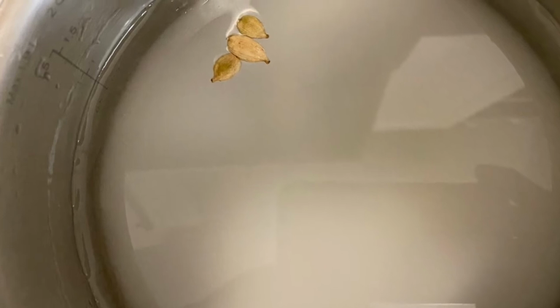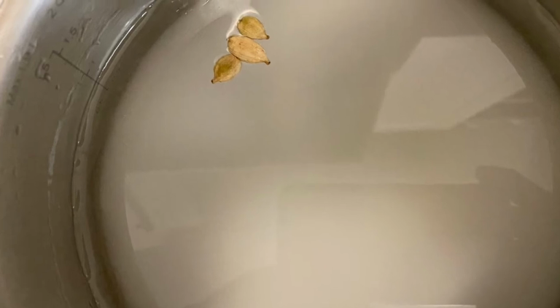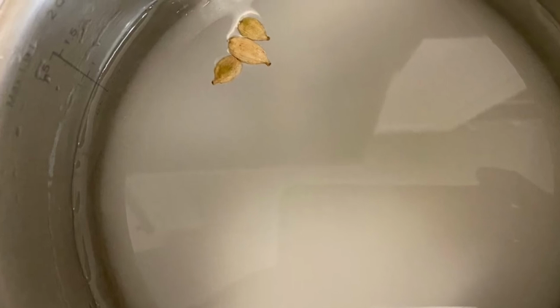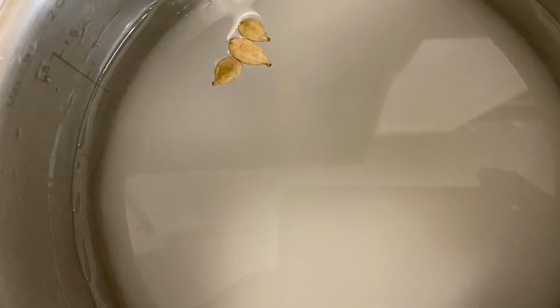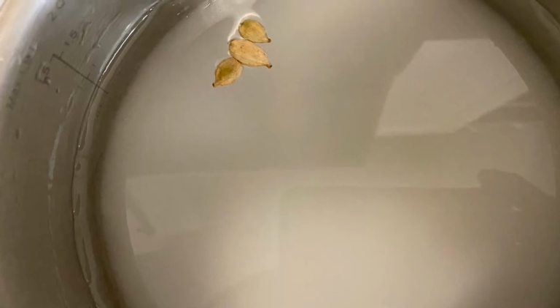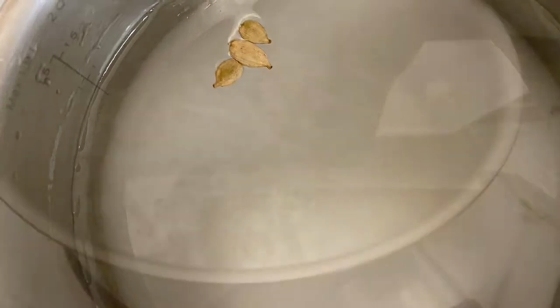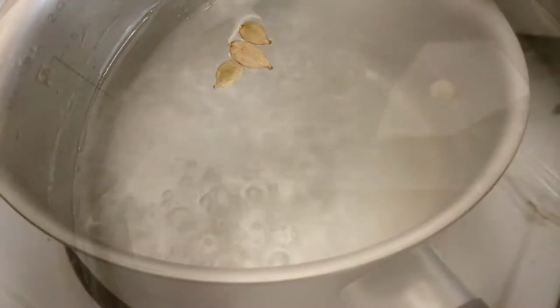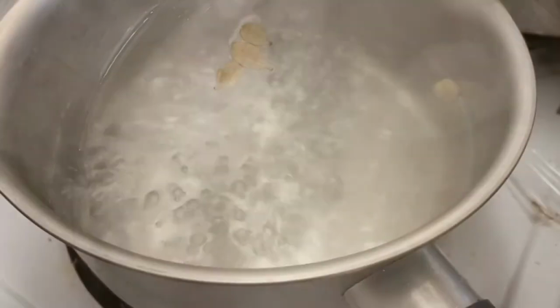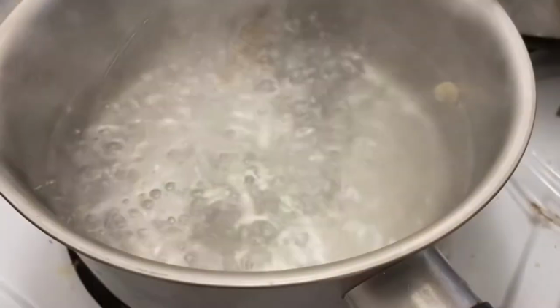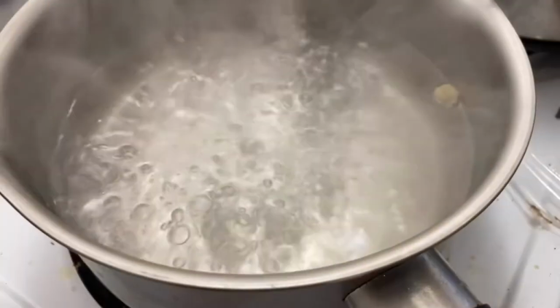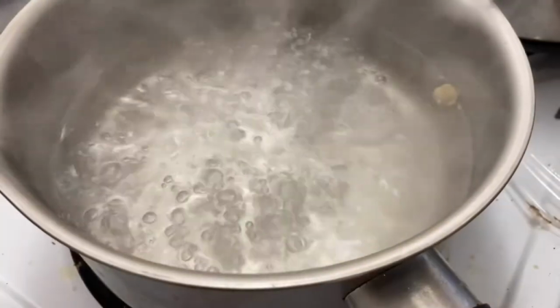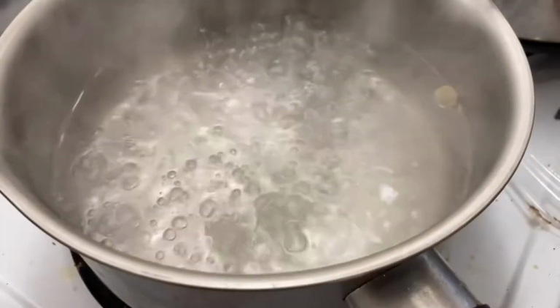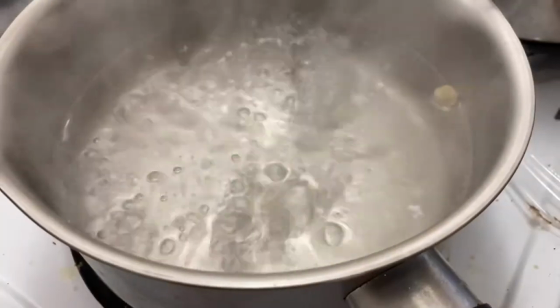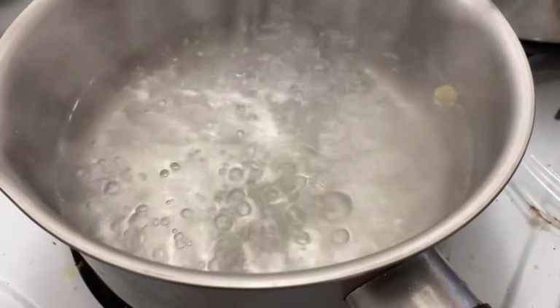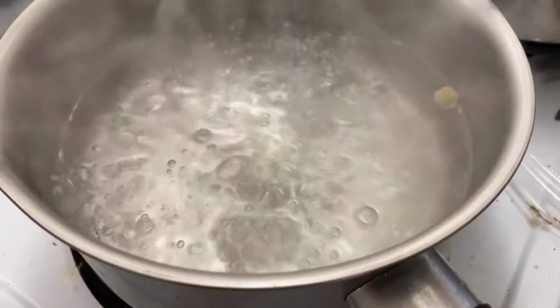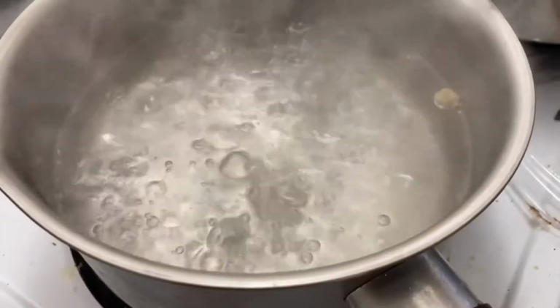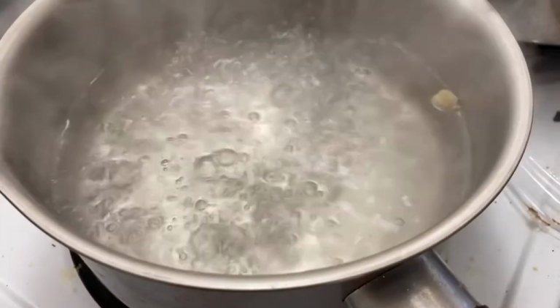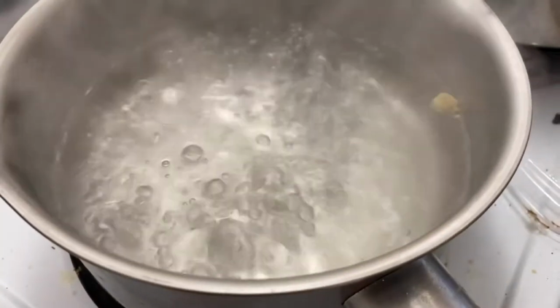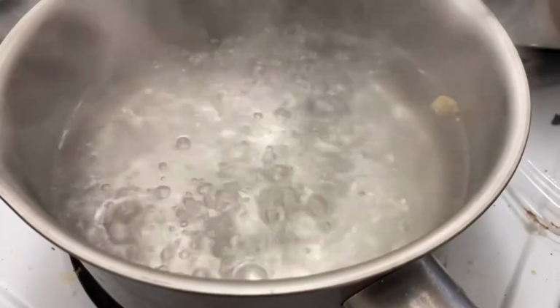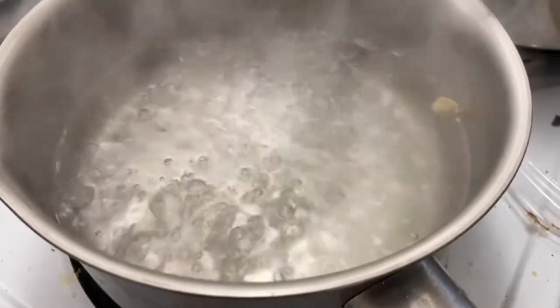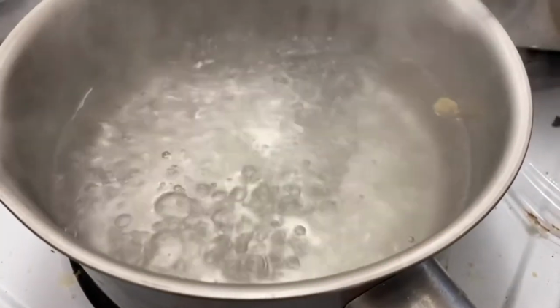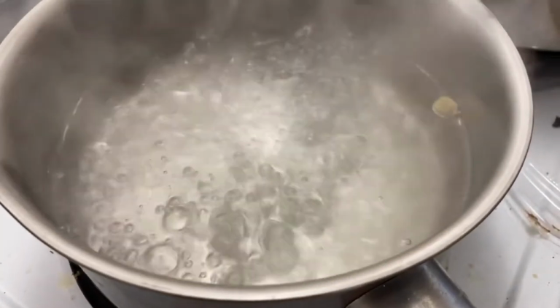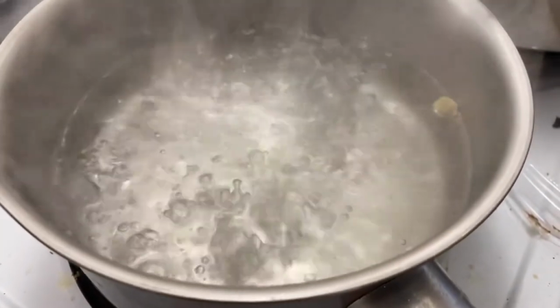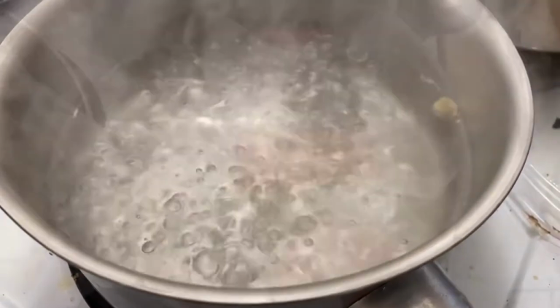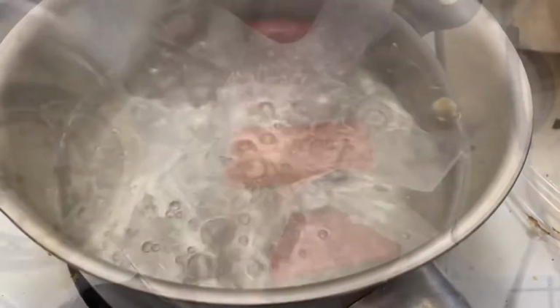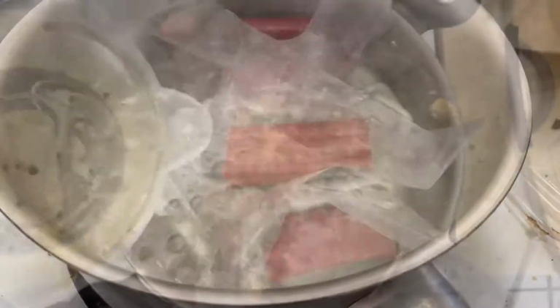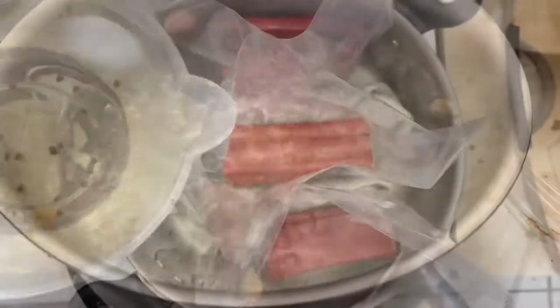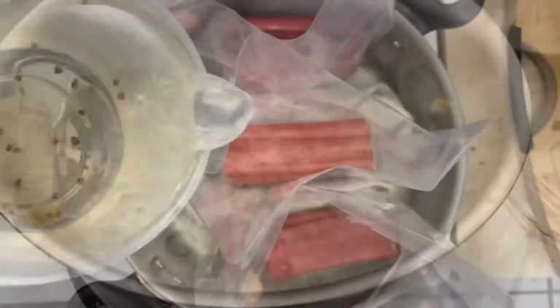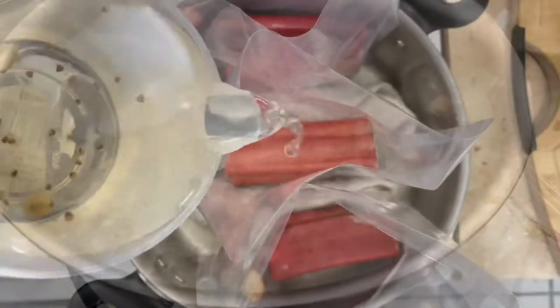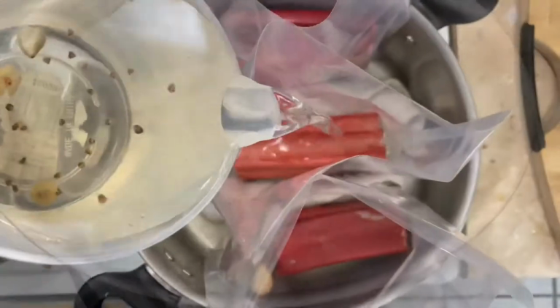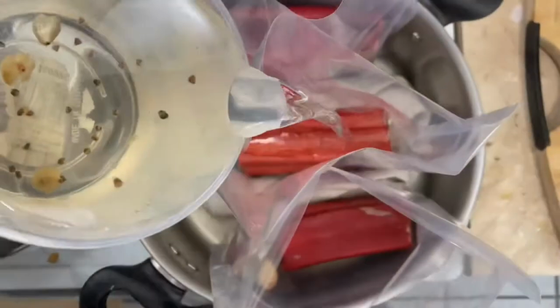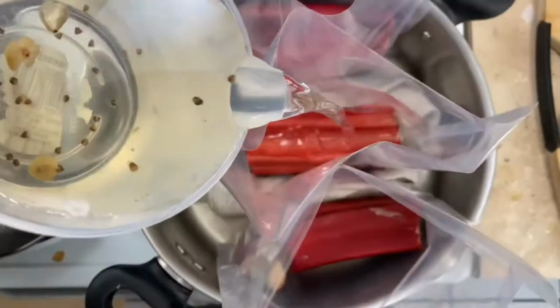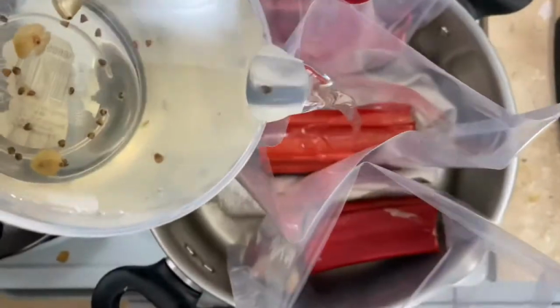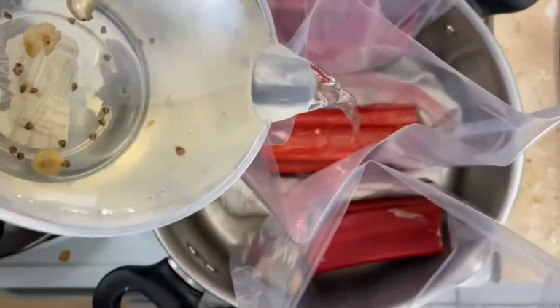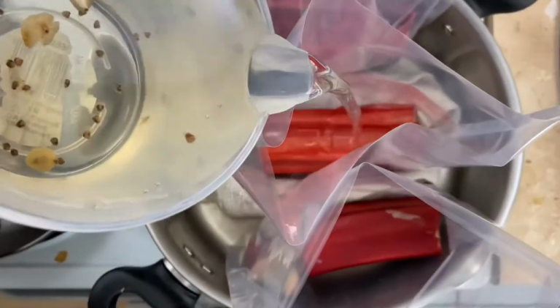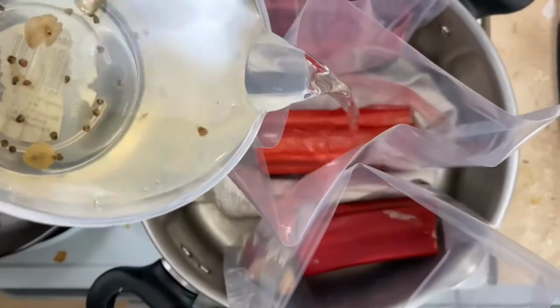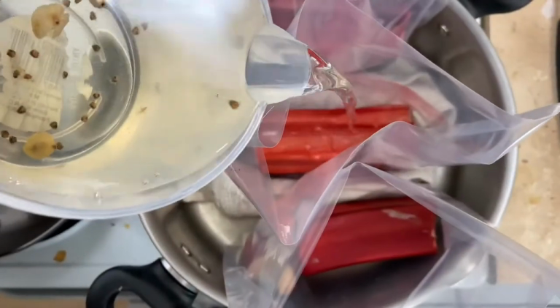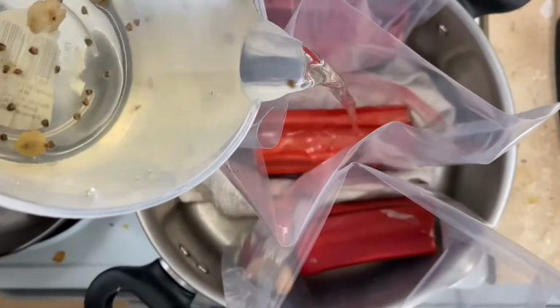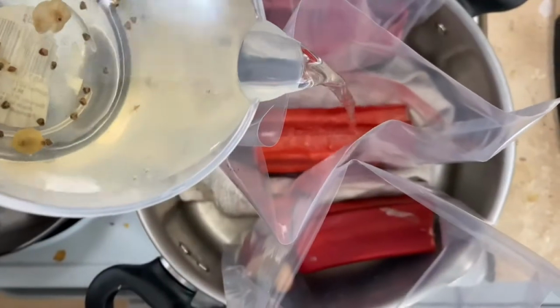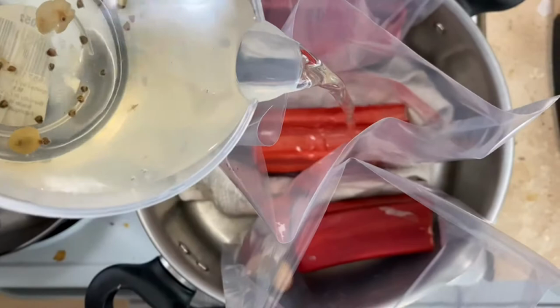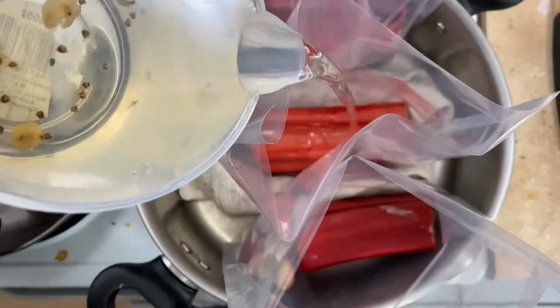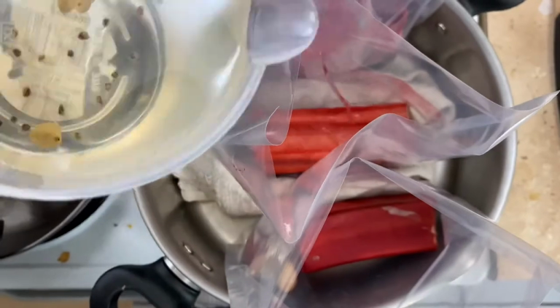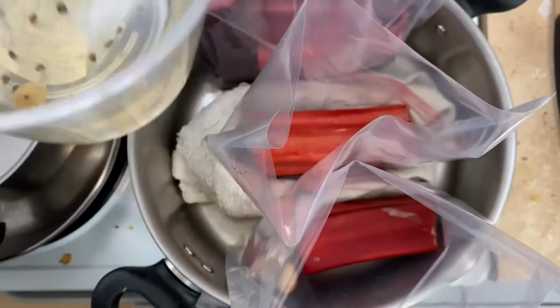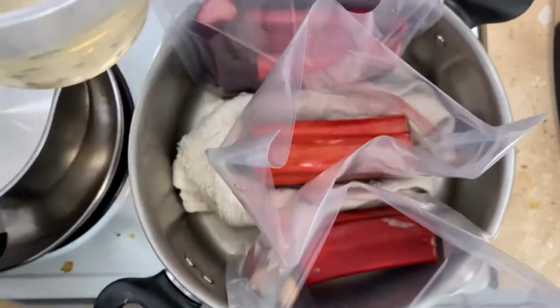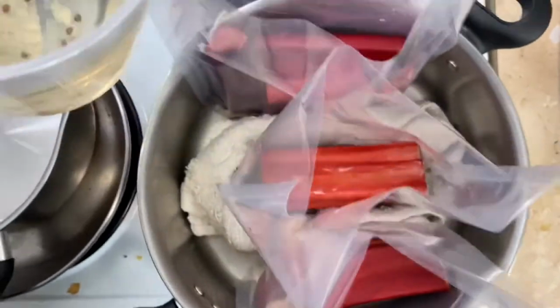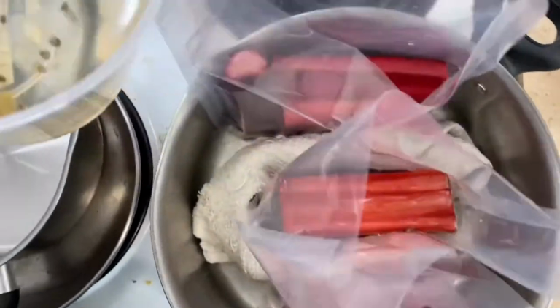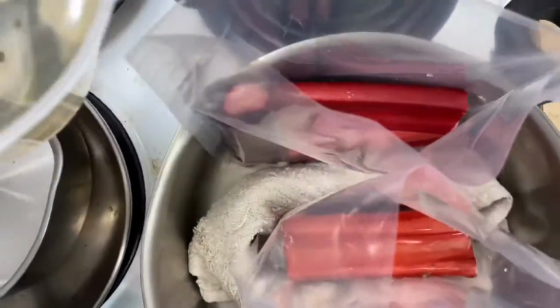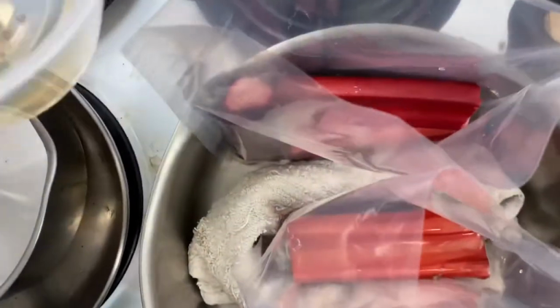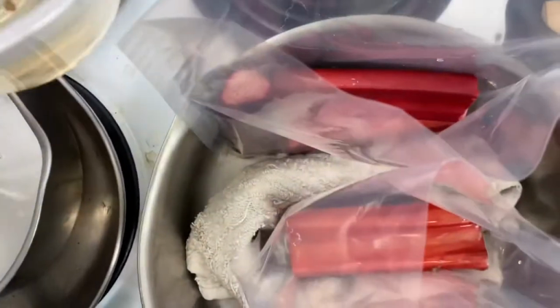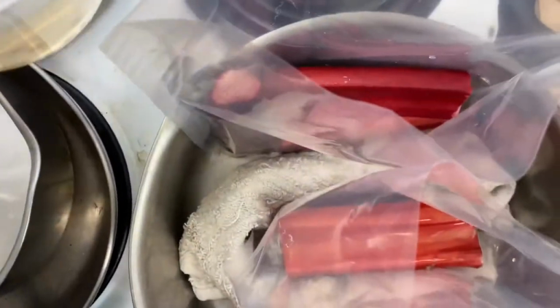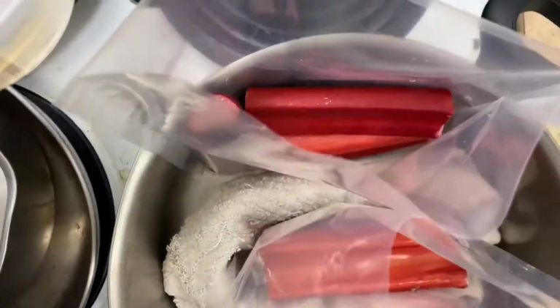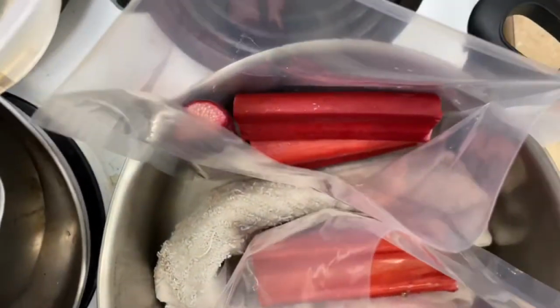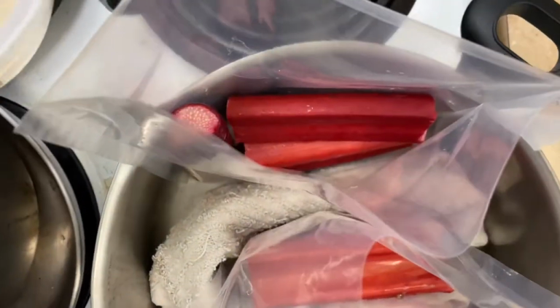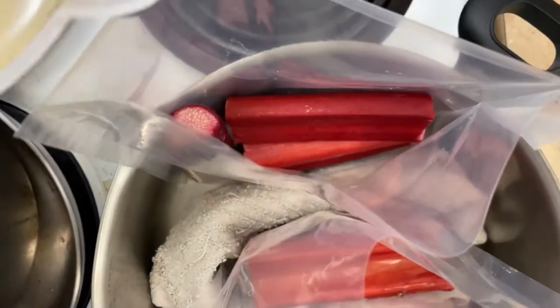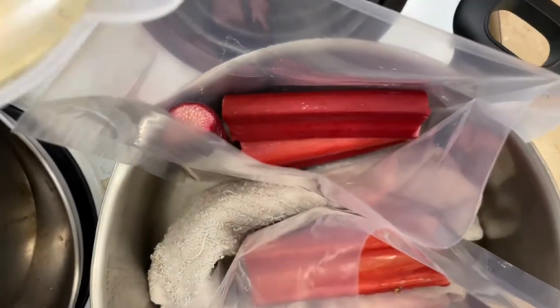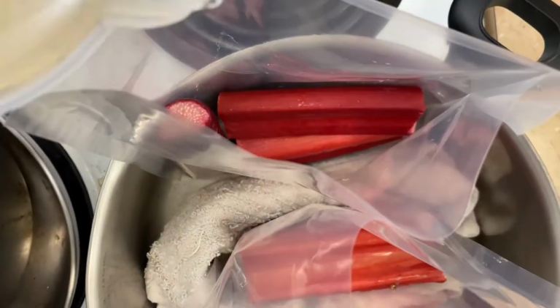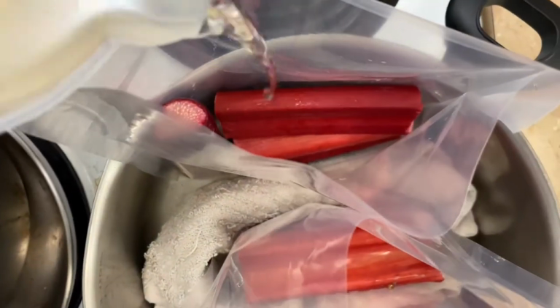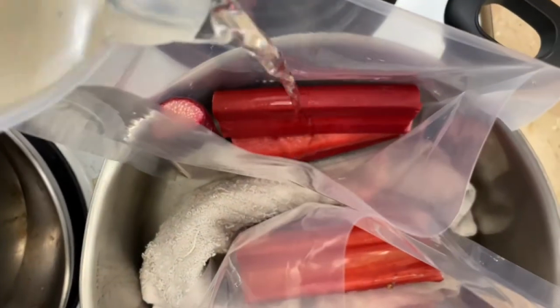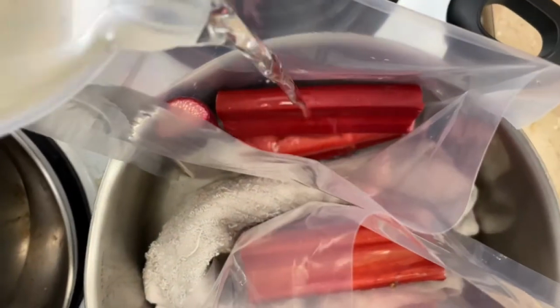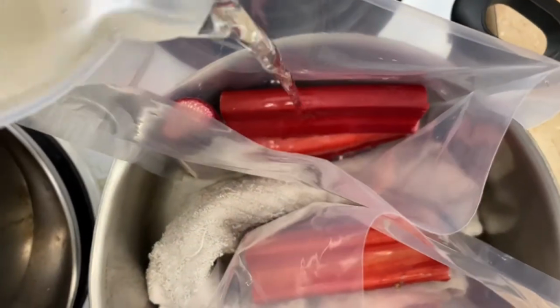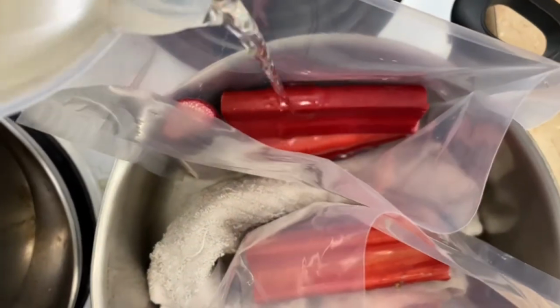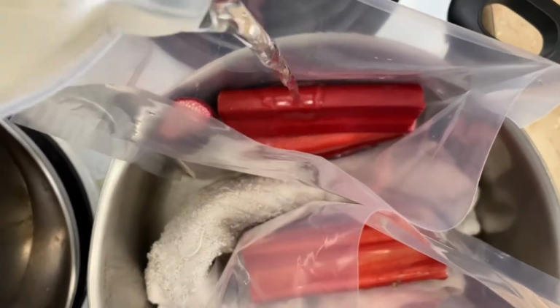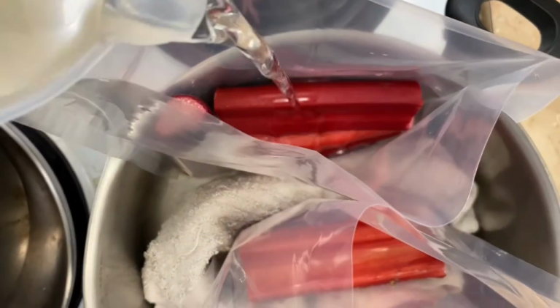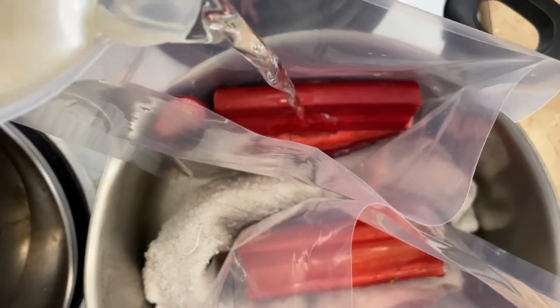For the sous vide rhubarb, we're going to need a simple syrup. I add cardamom in my simple syrup, but you can add whatever you like.